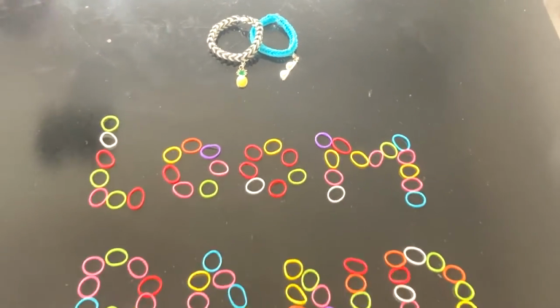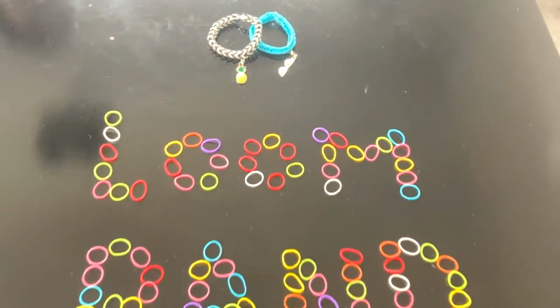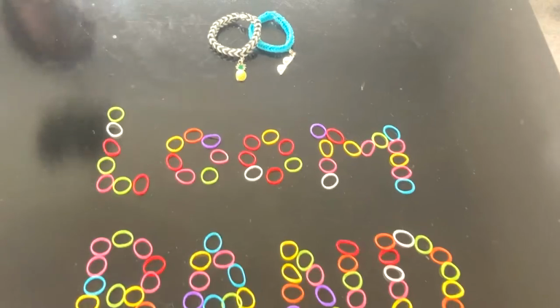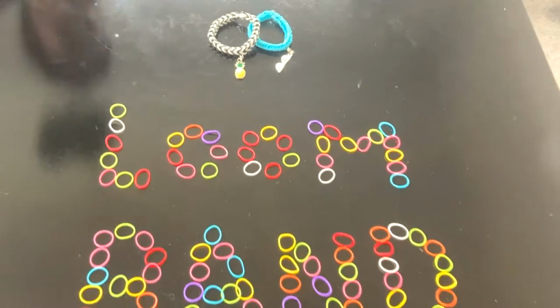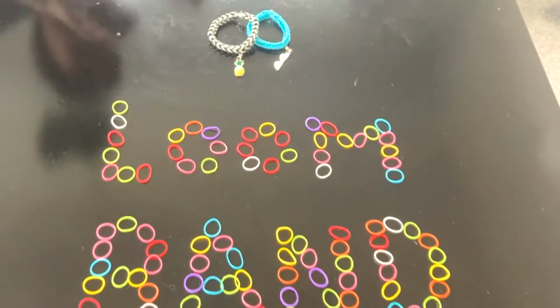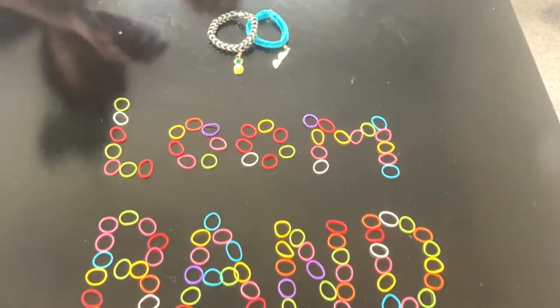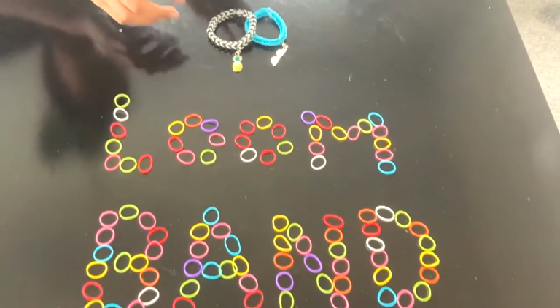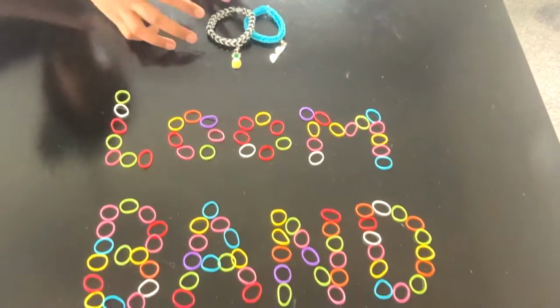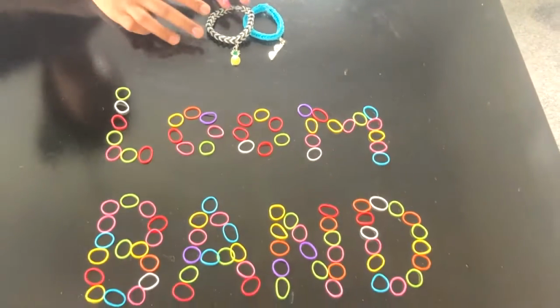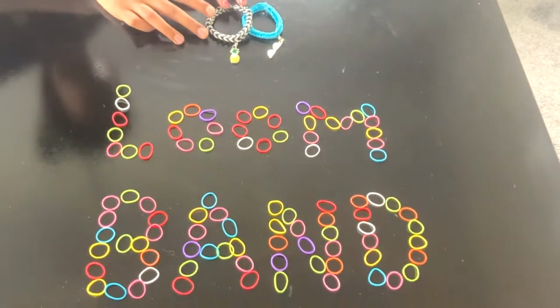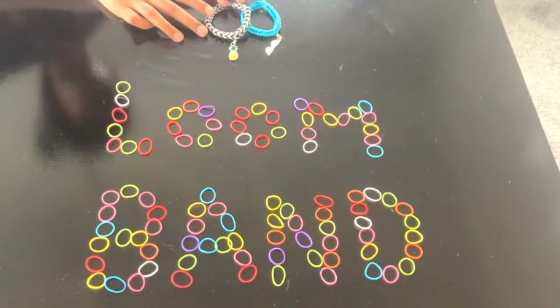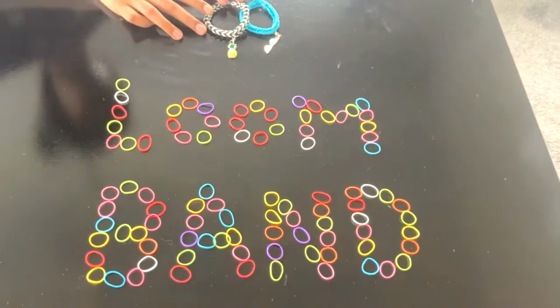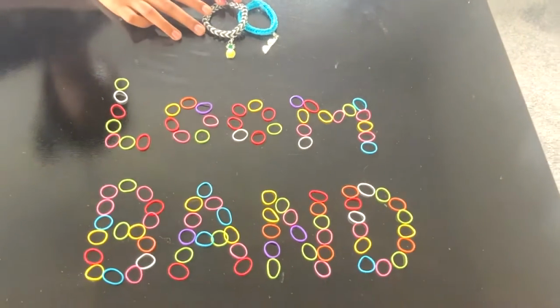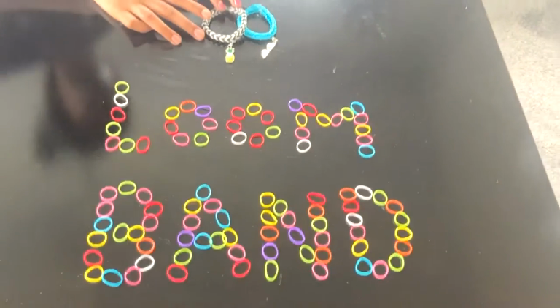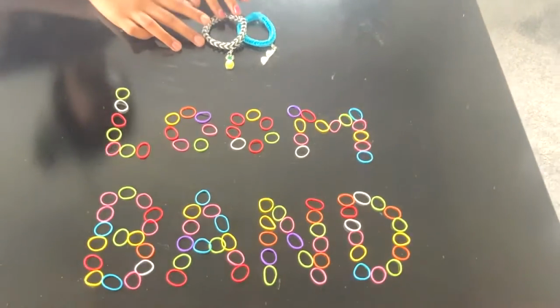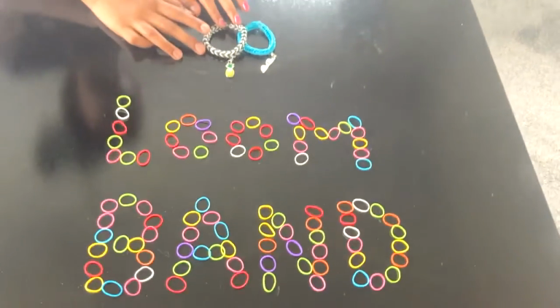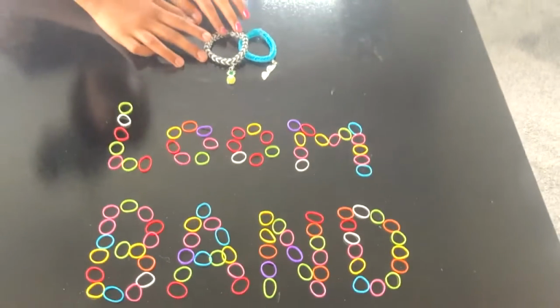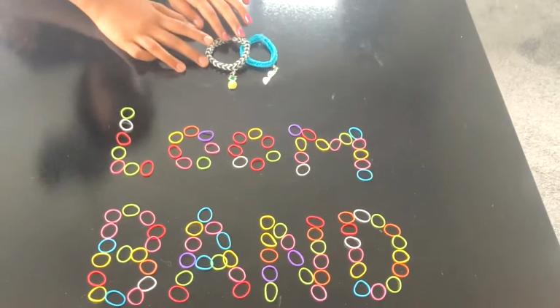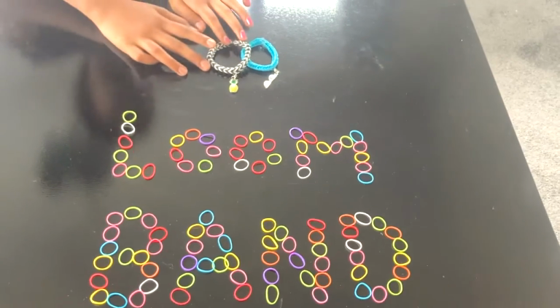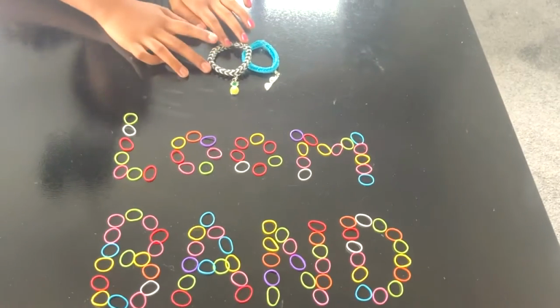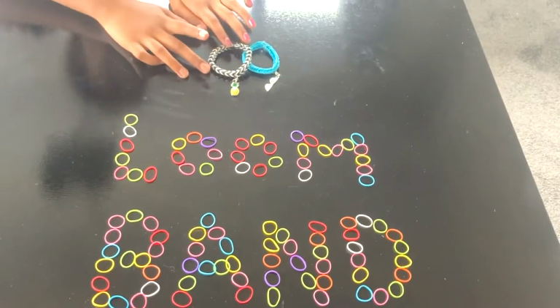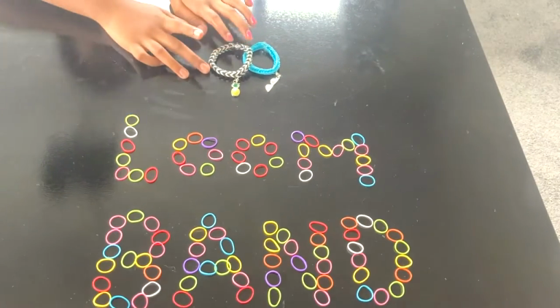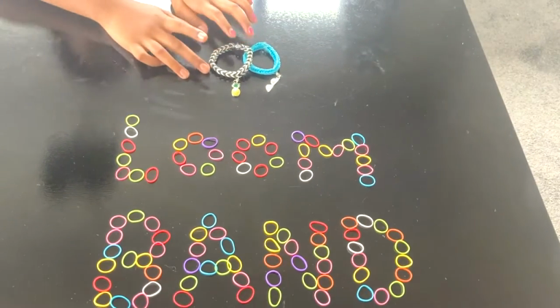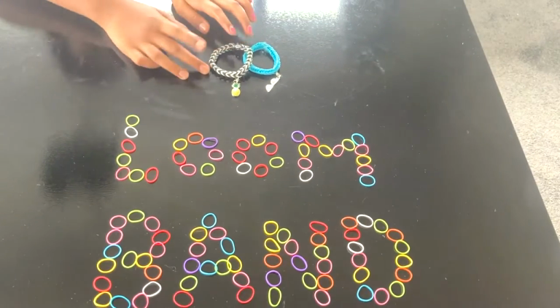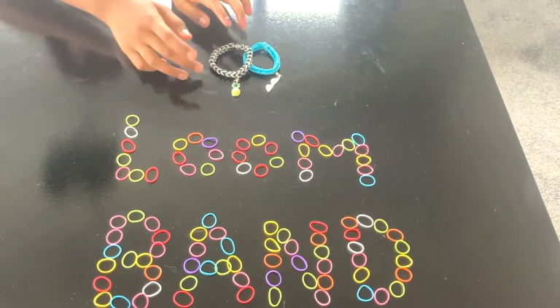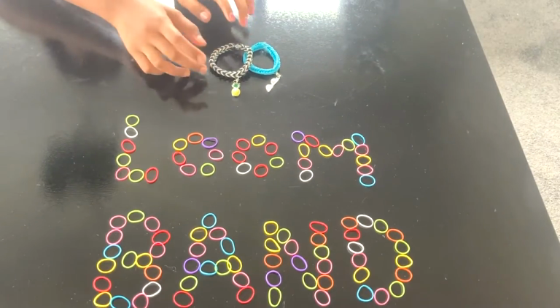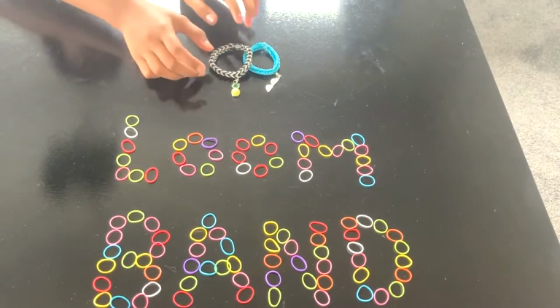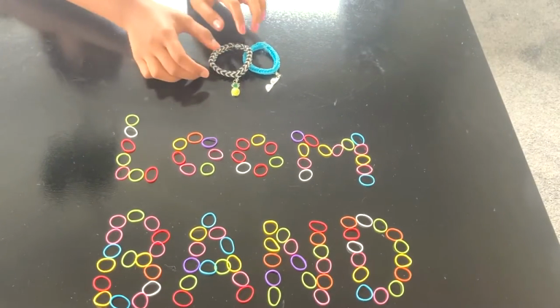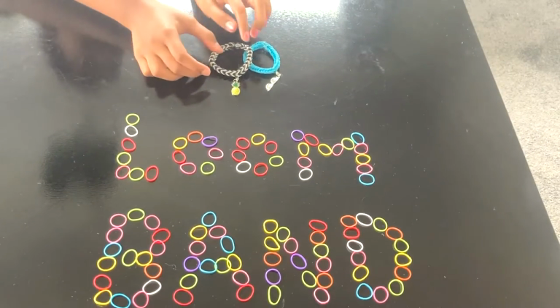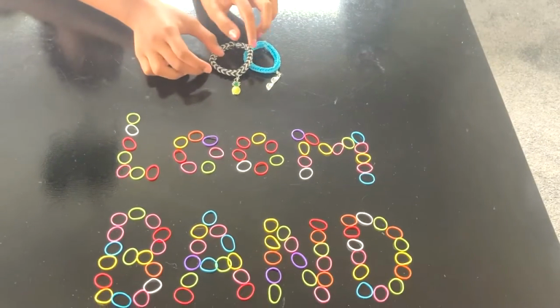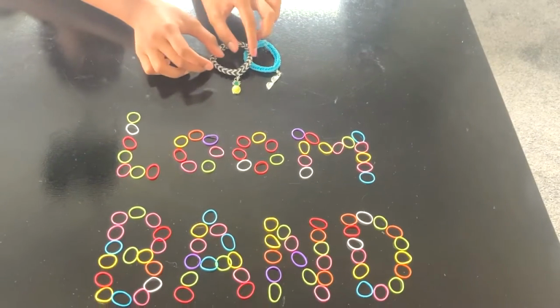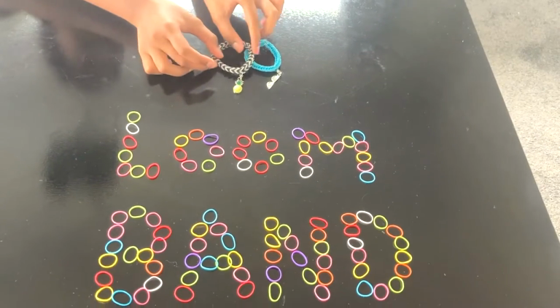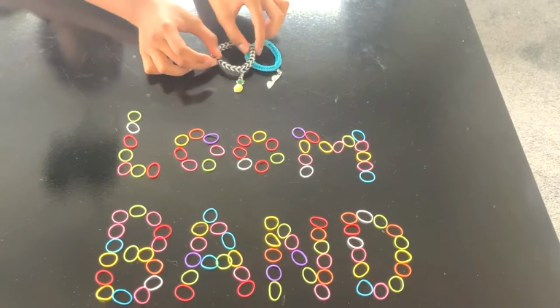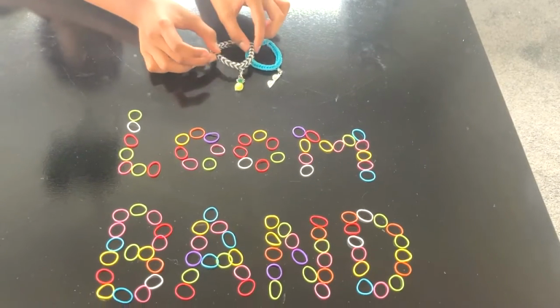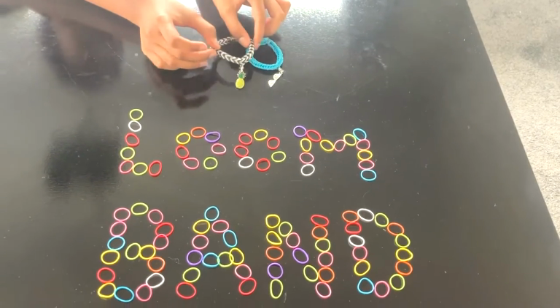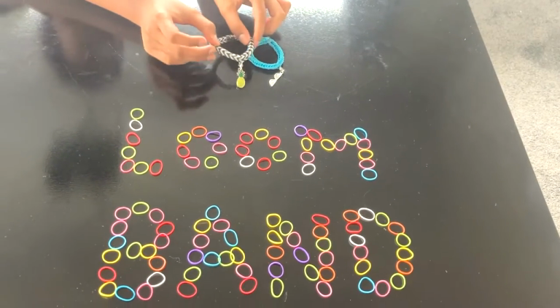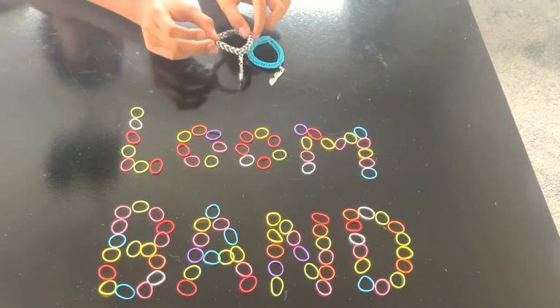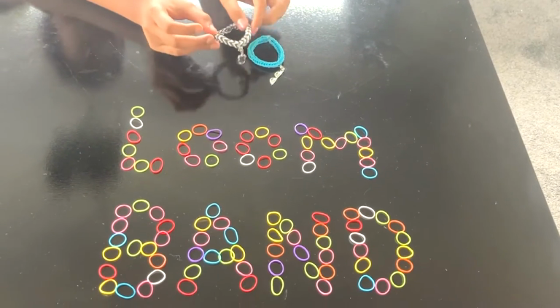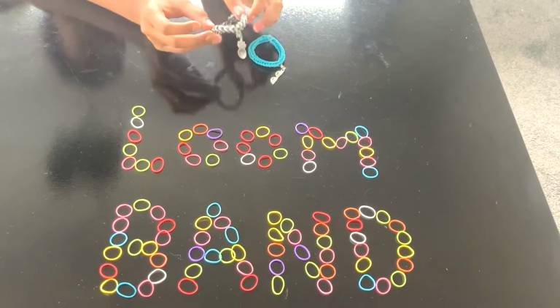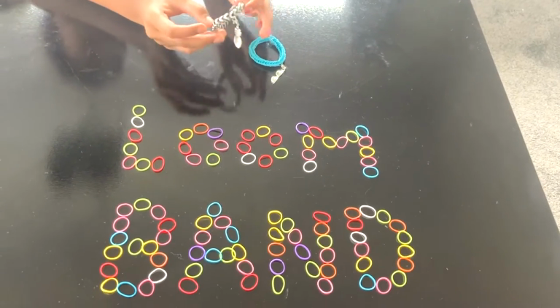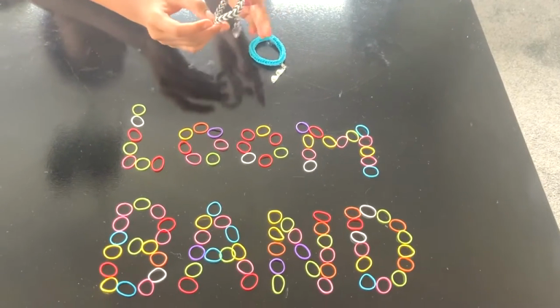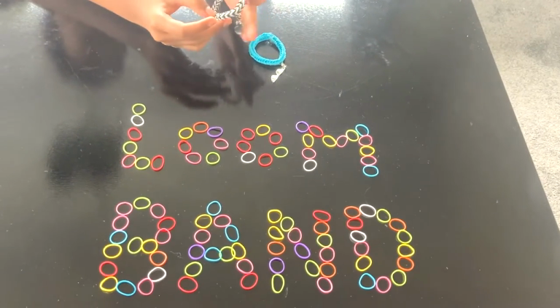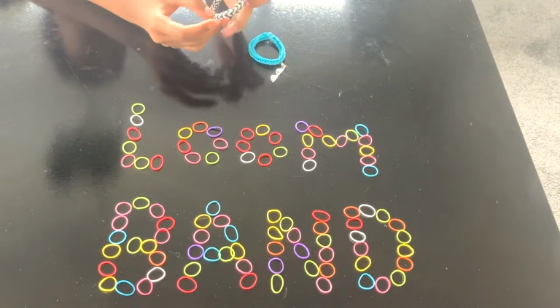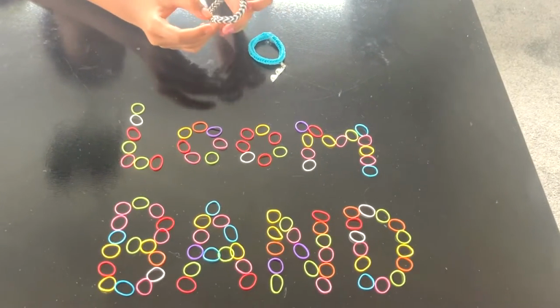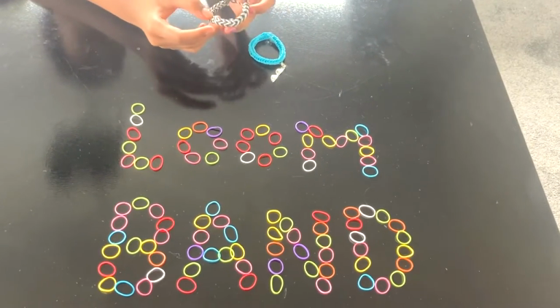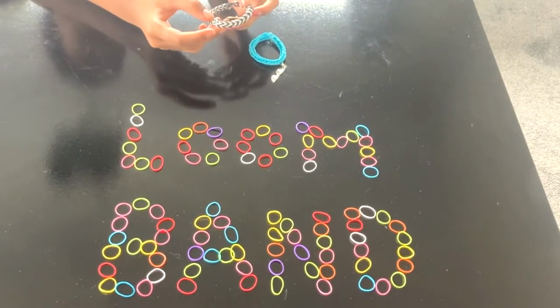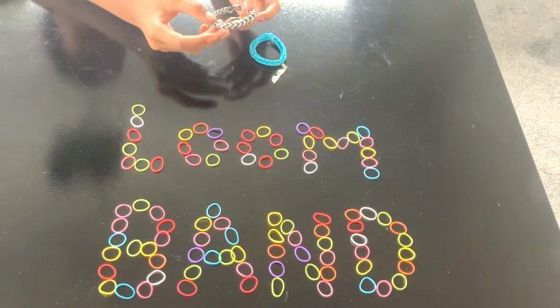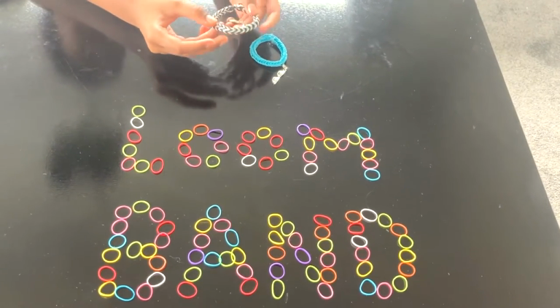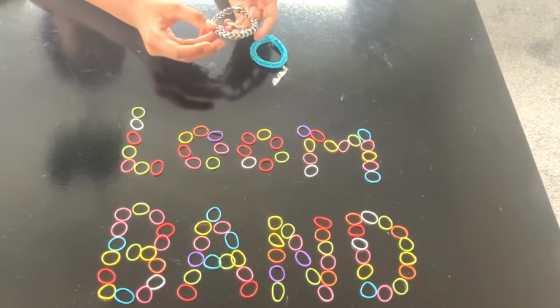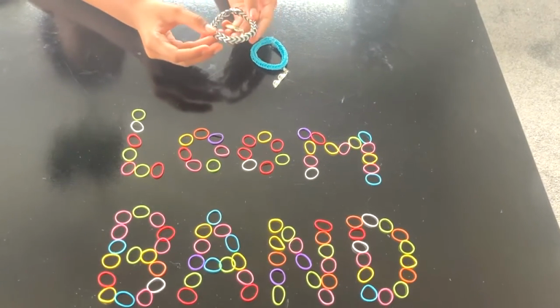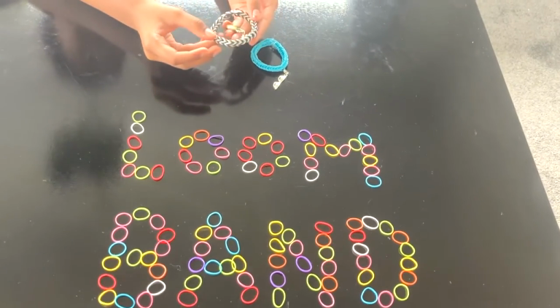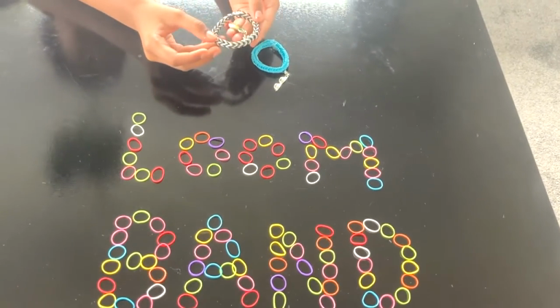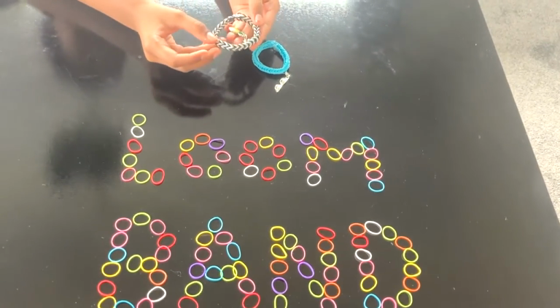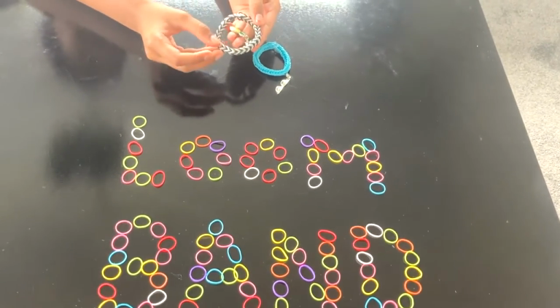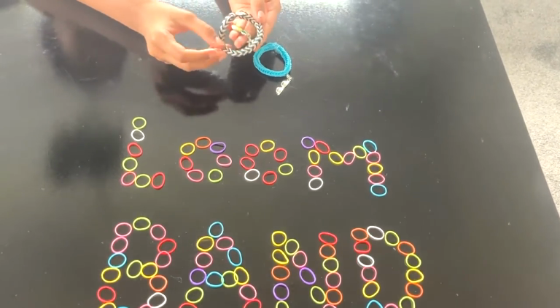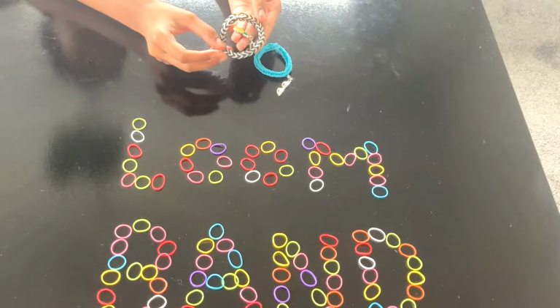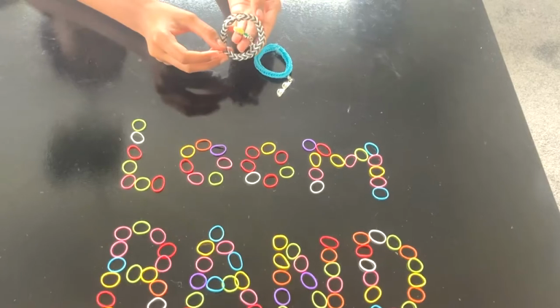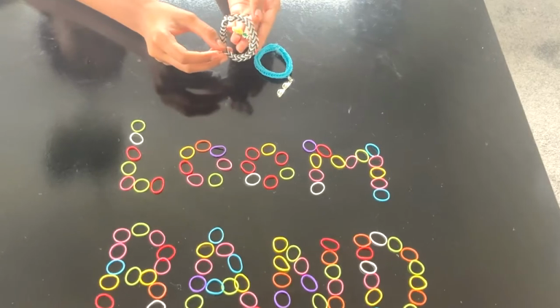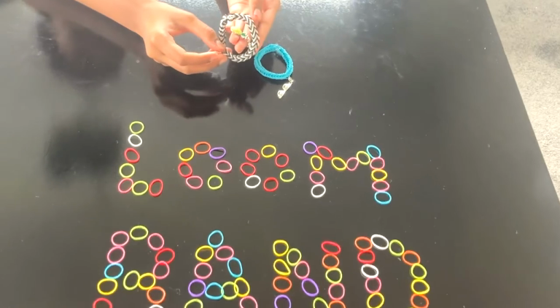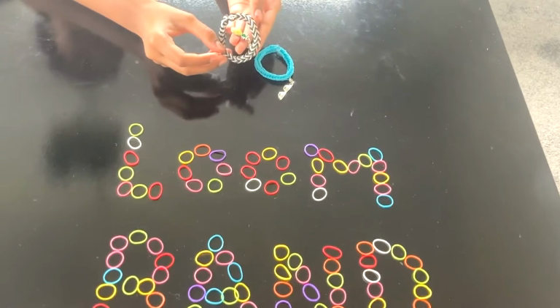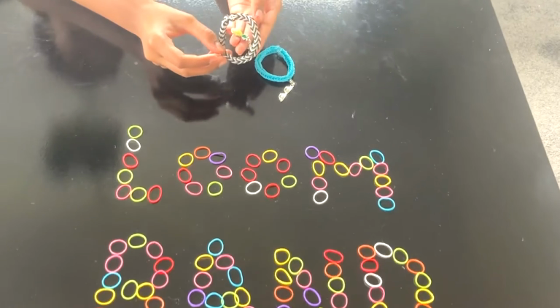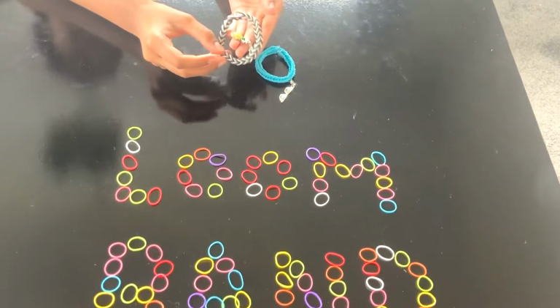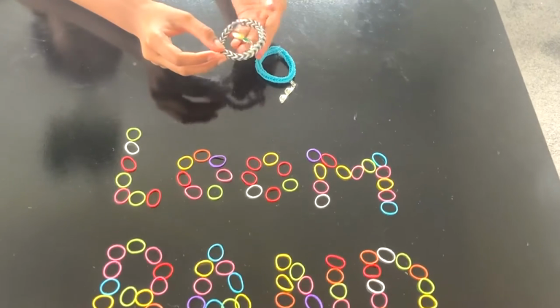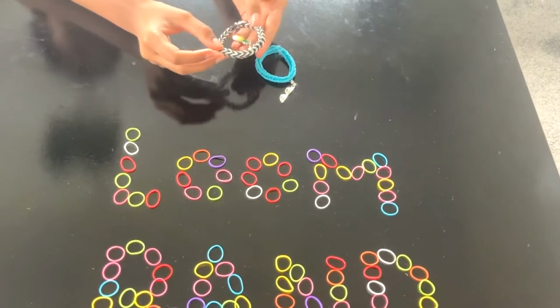Hey guys, welcome to Draw with Jenna. Today we'll be making these 3D loom band bracelets, so let's get started.